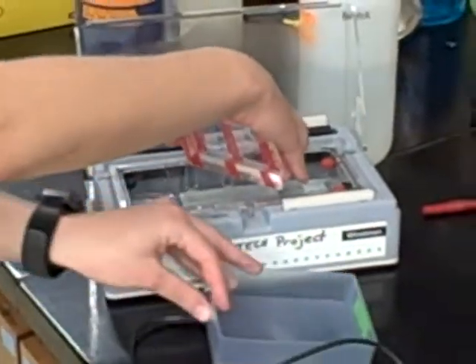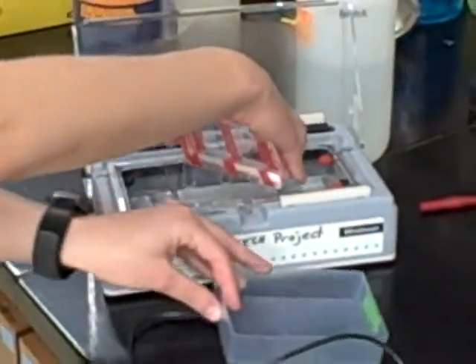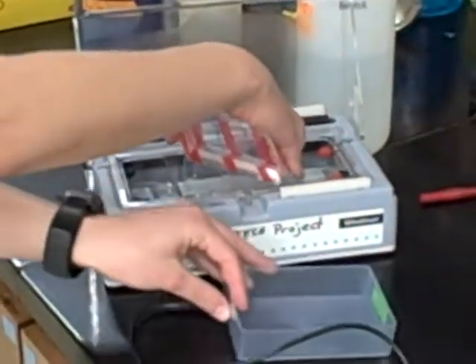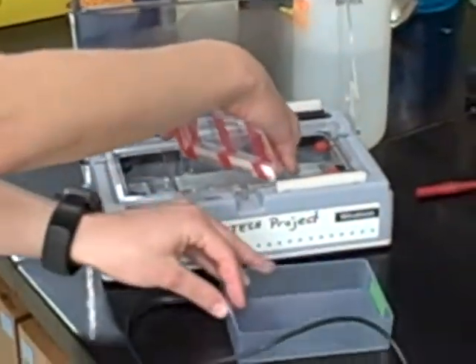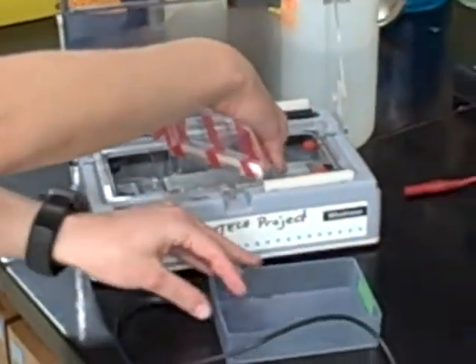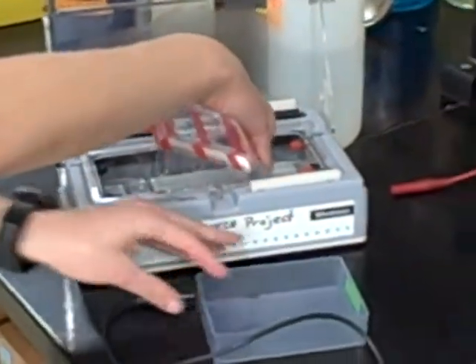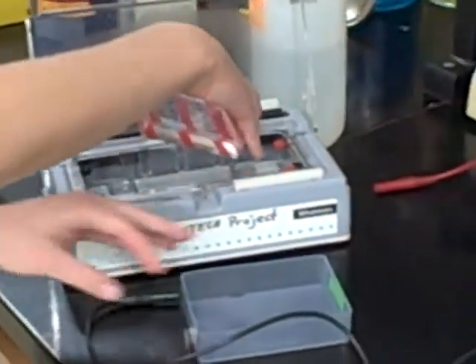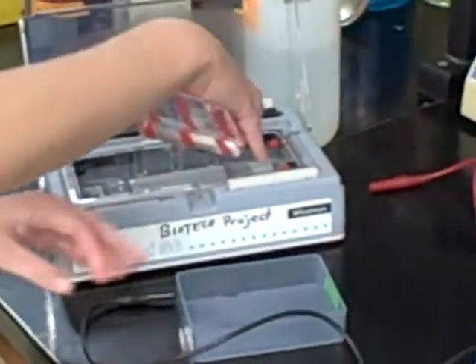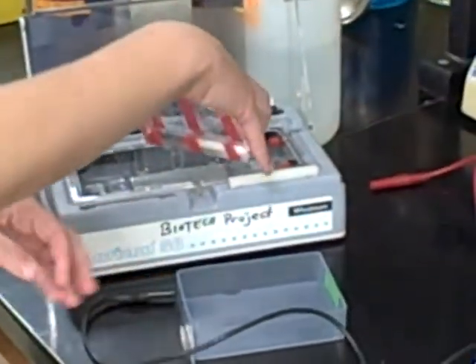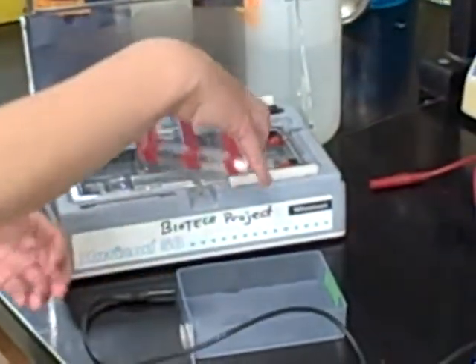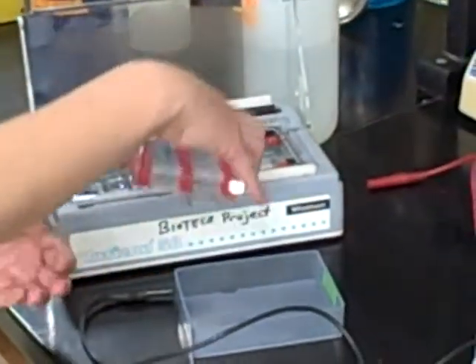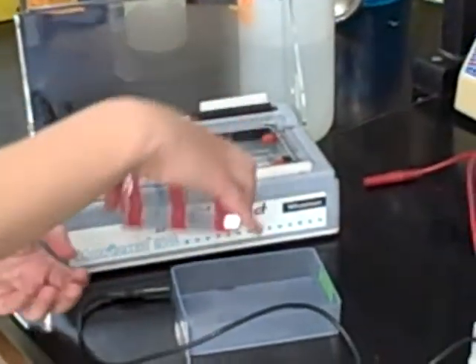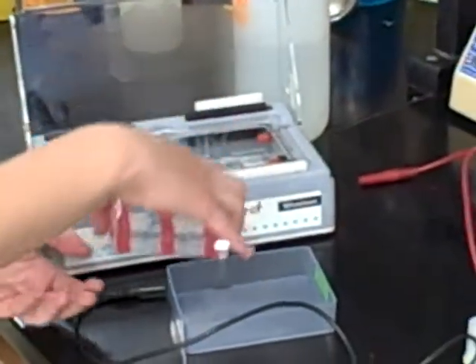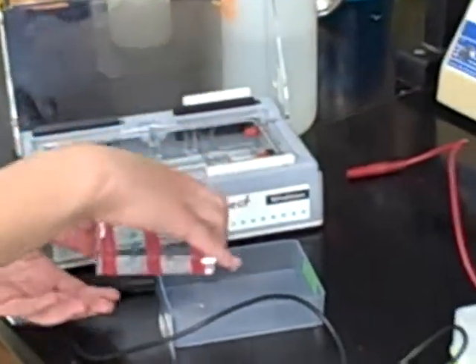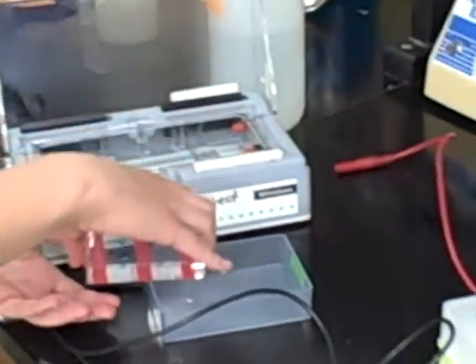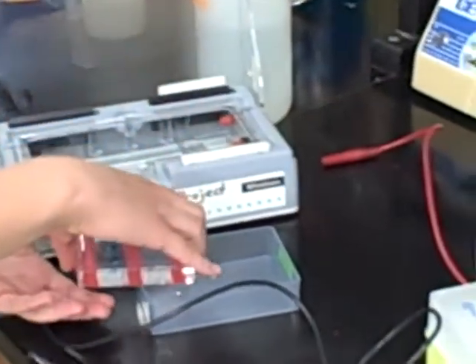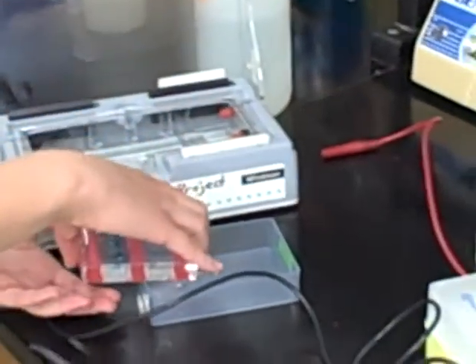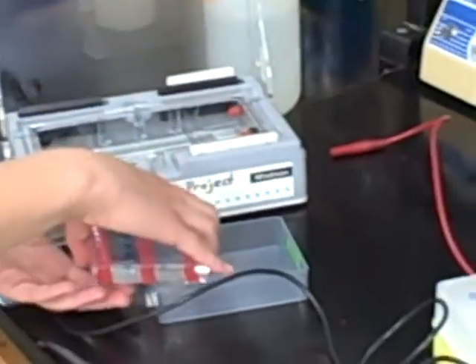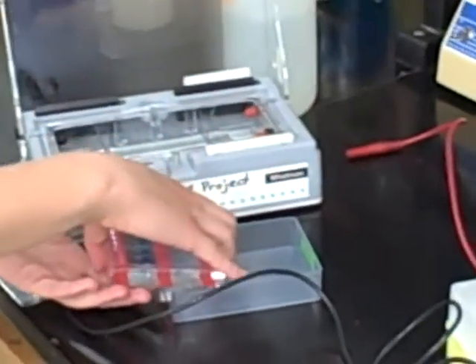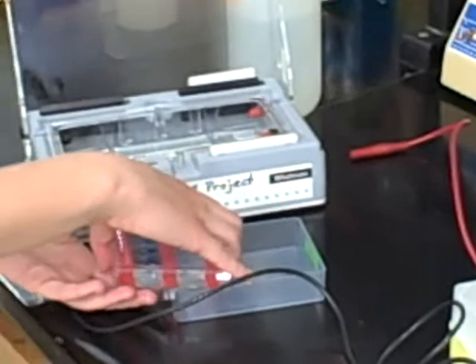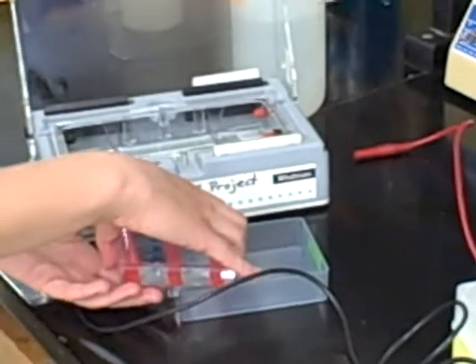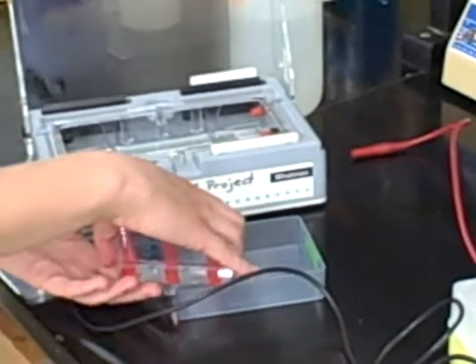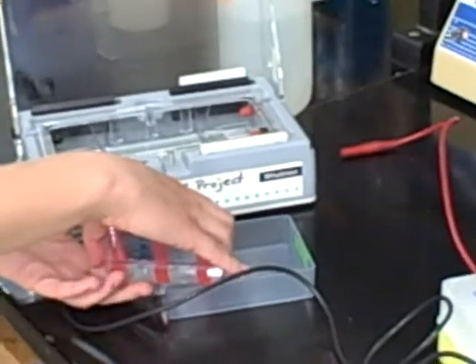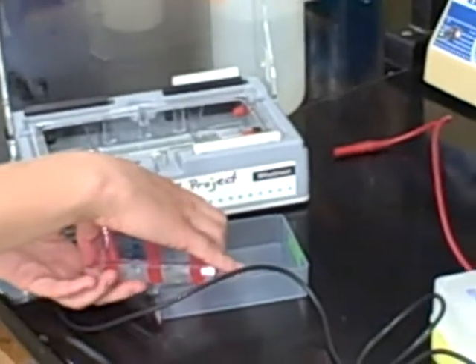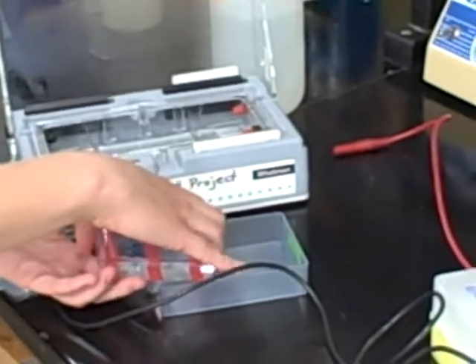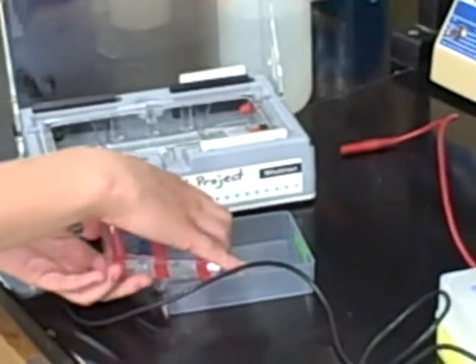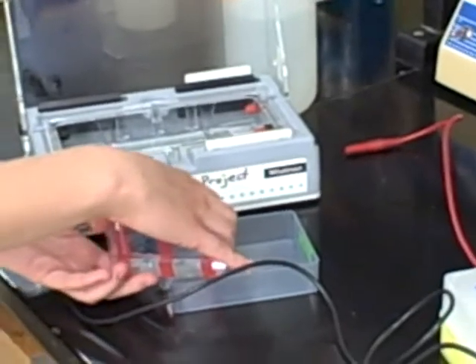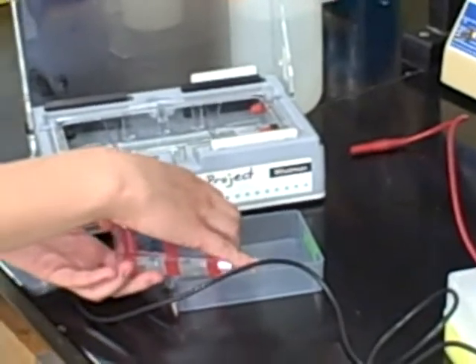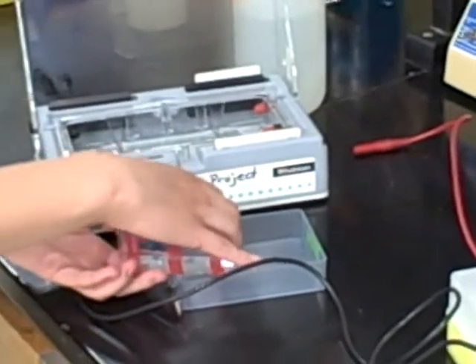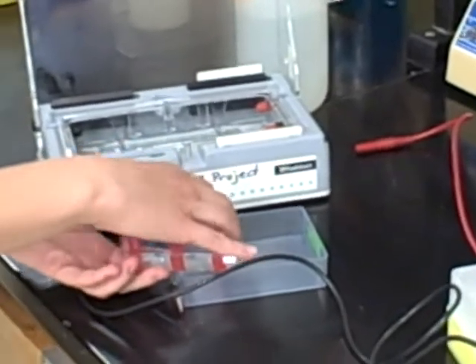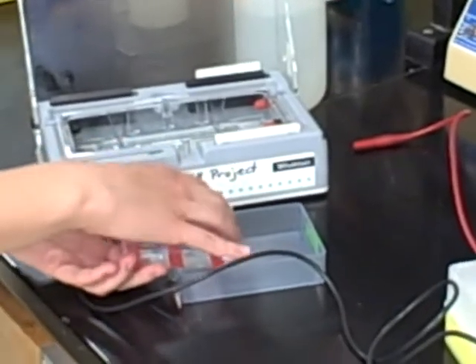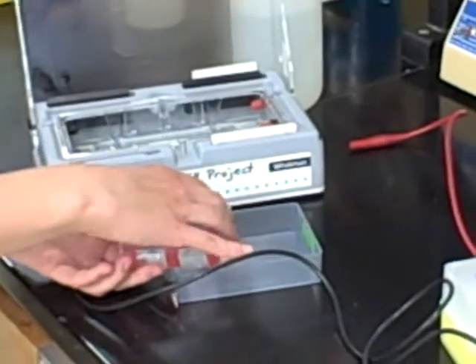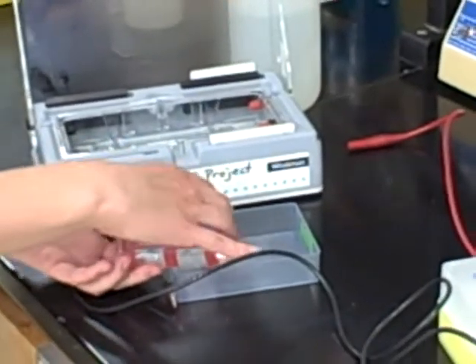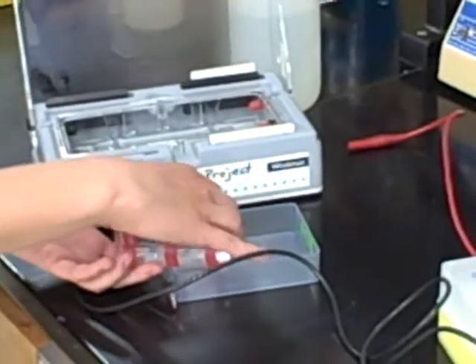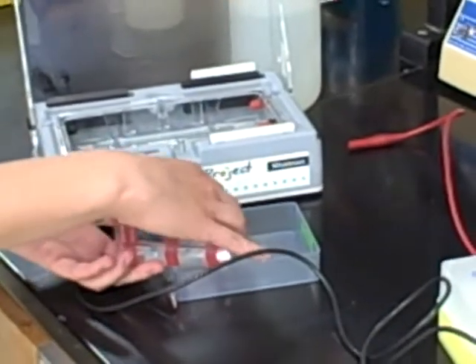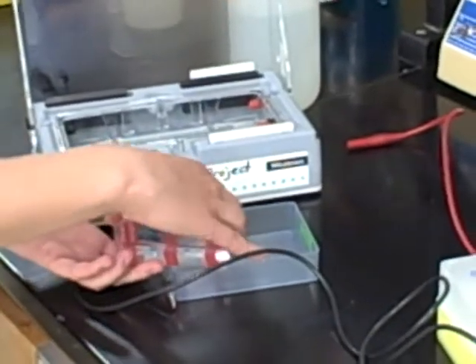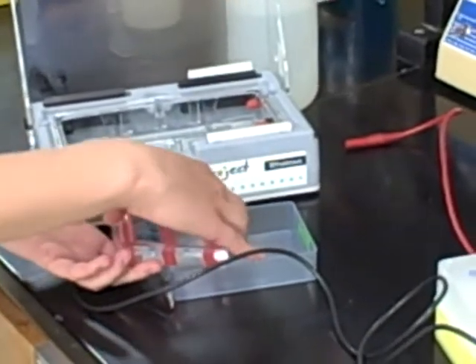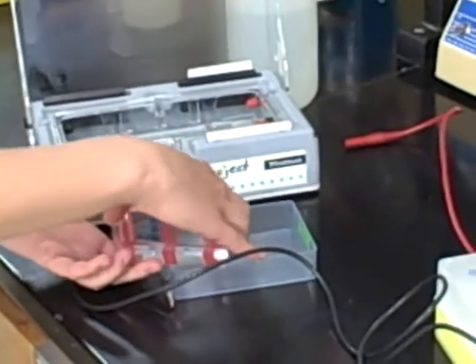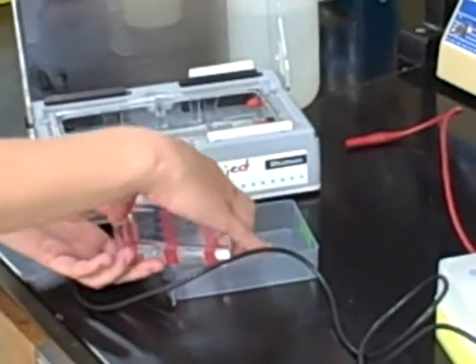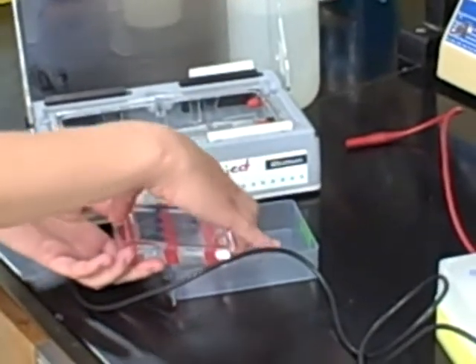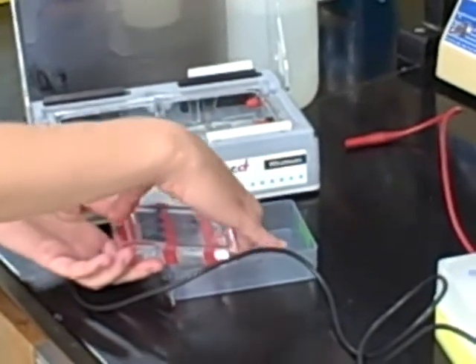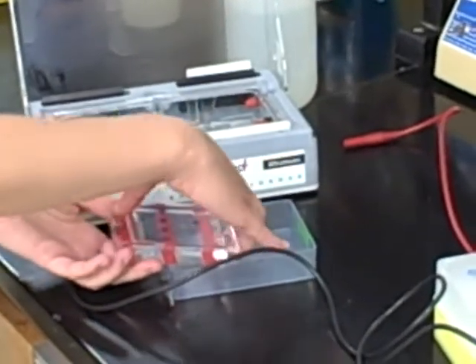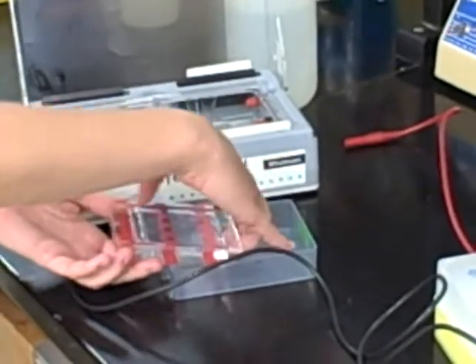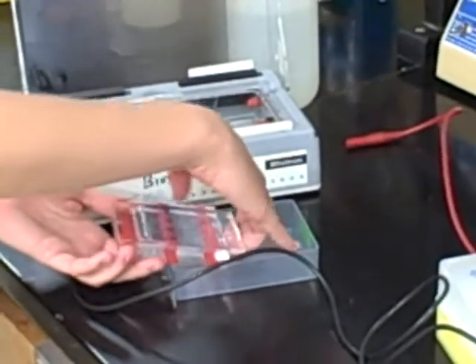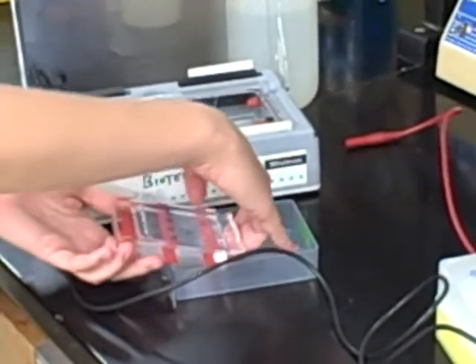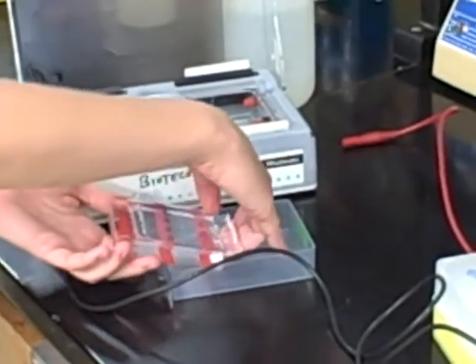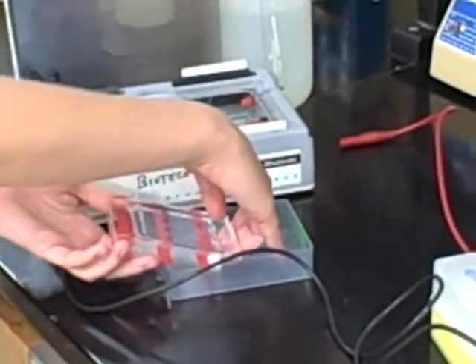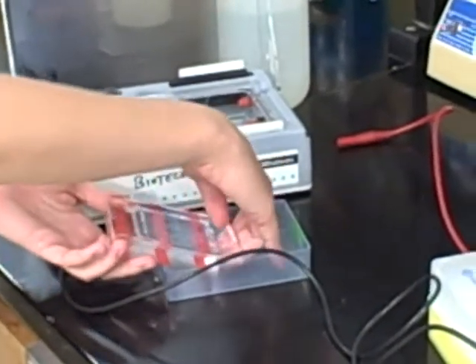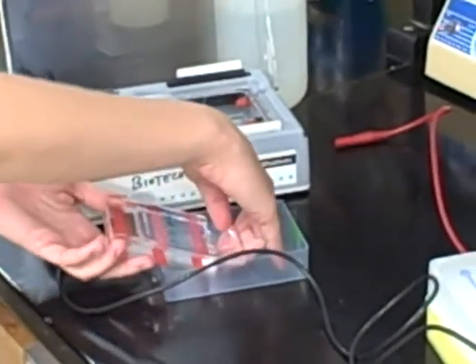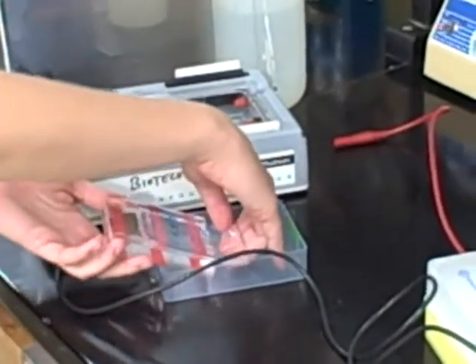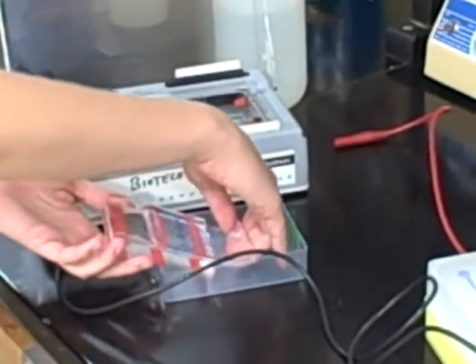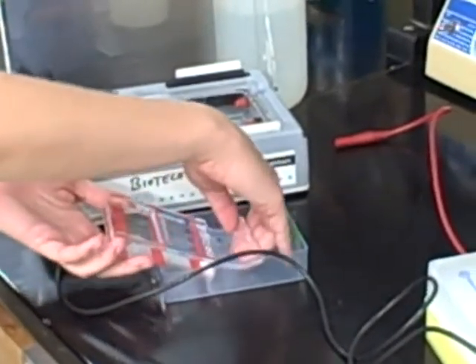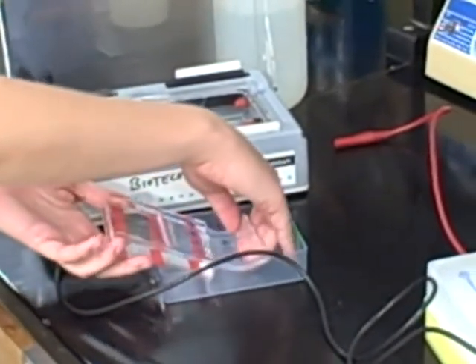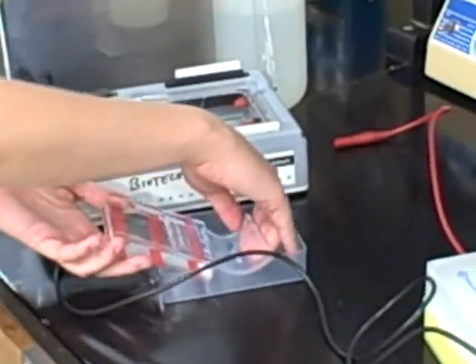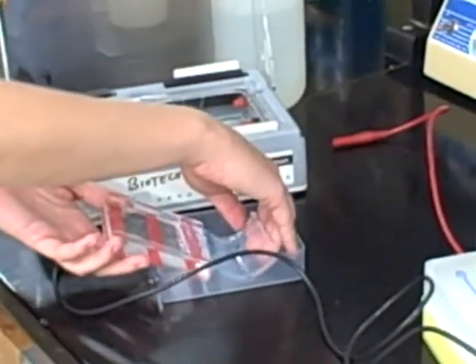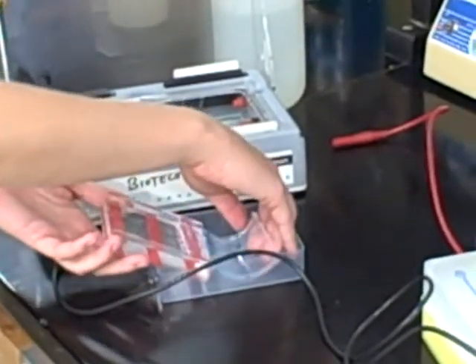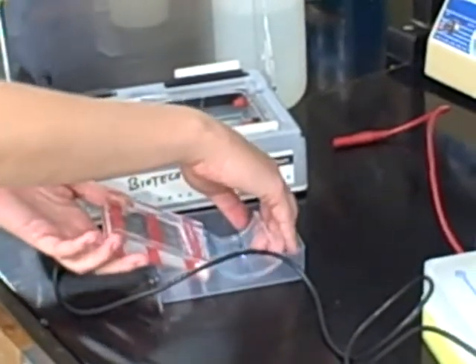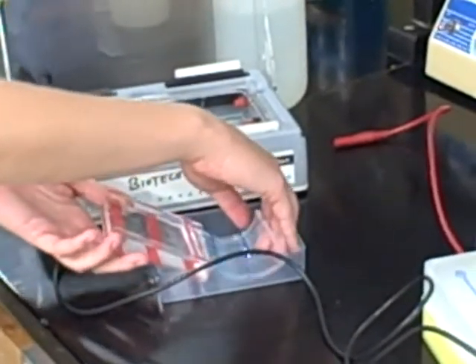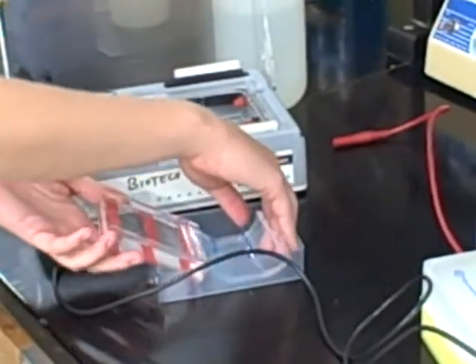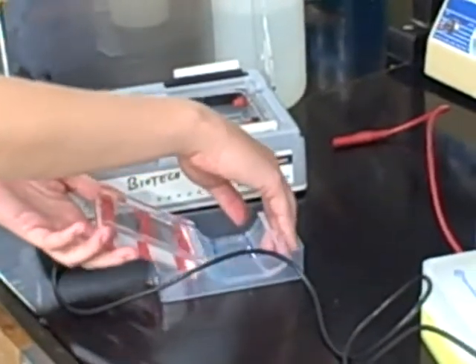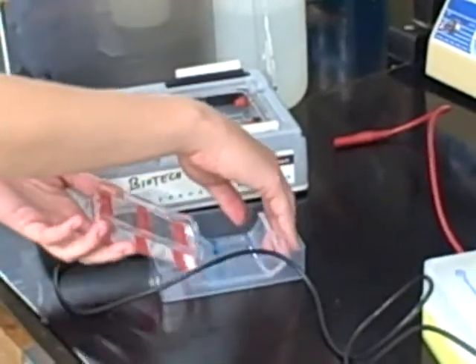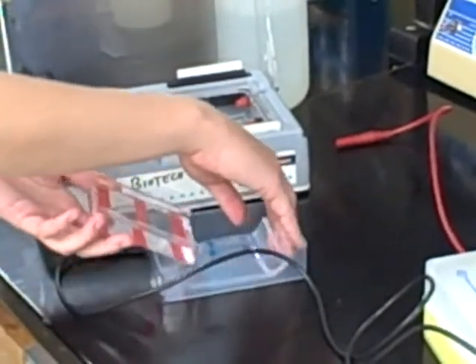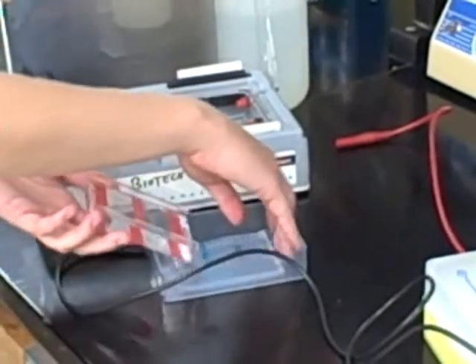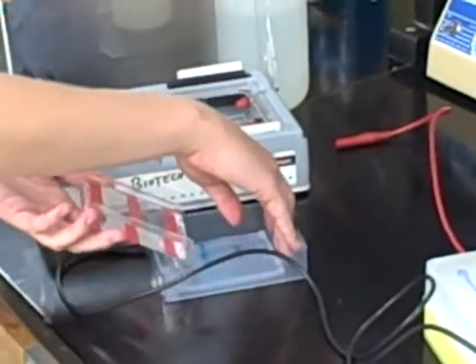Bring the gel and the cast over to the staining box and gently slide the gel into the box and off the cast.